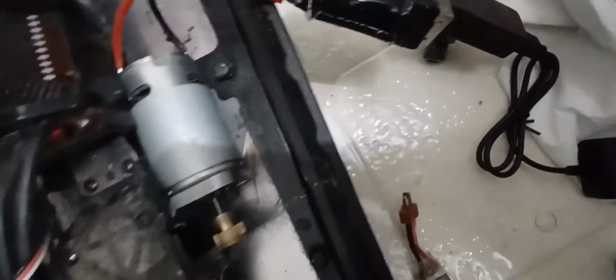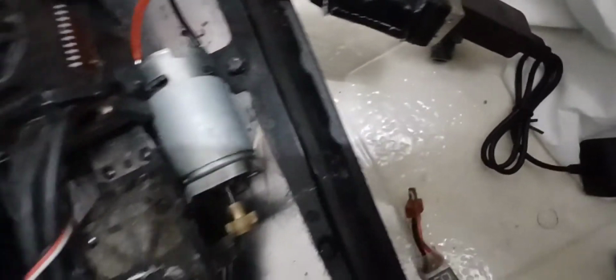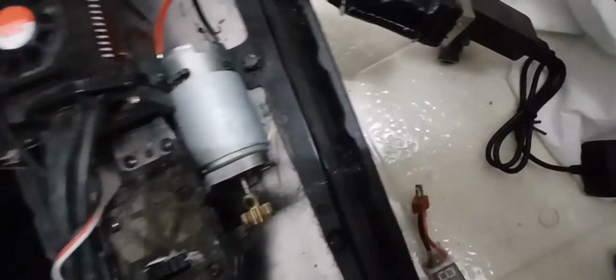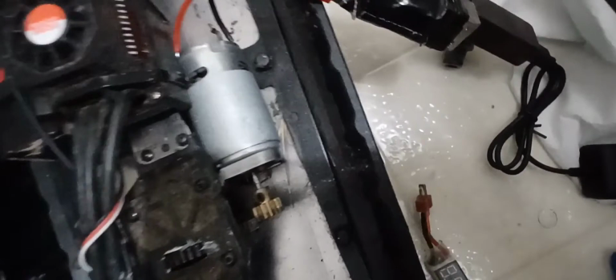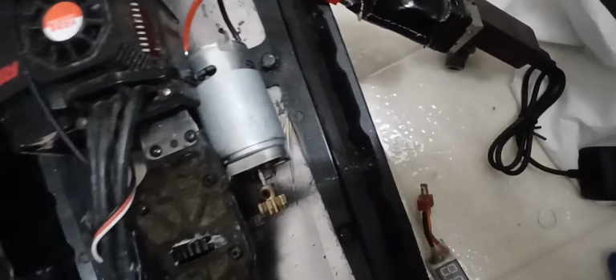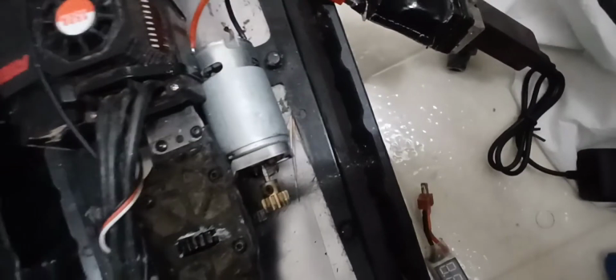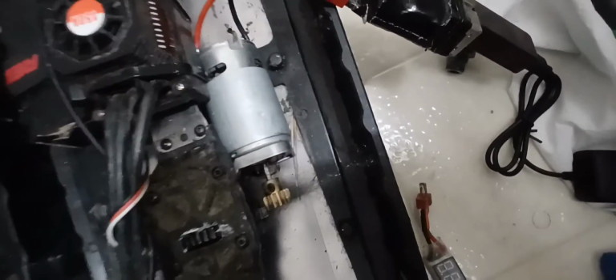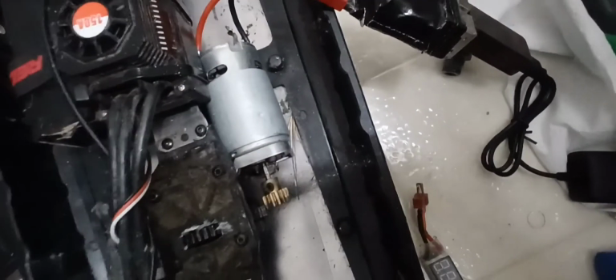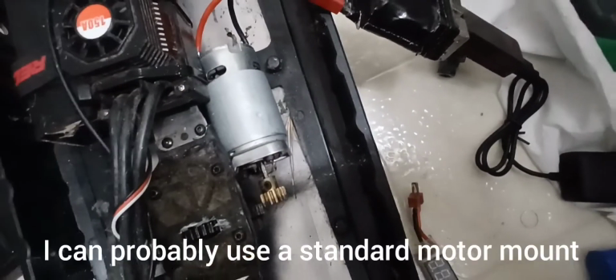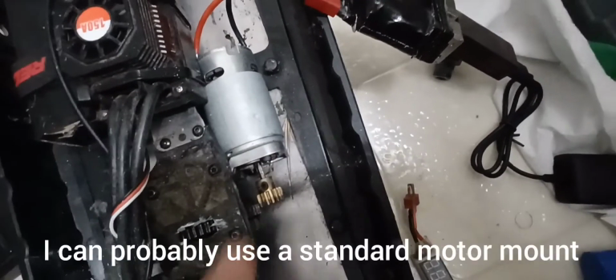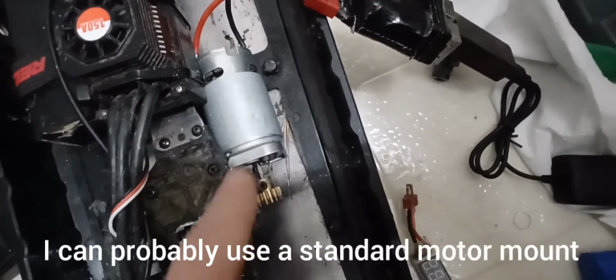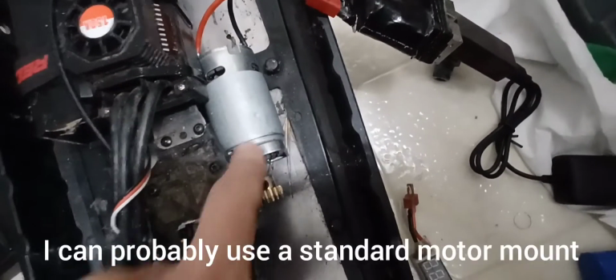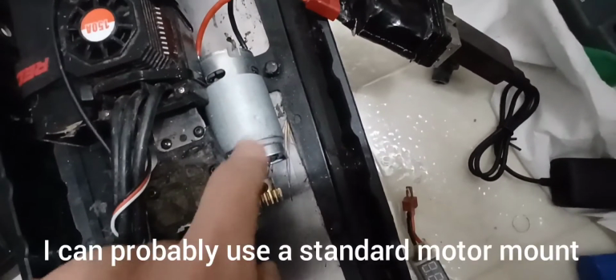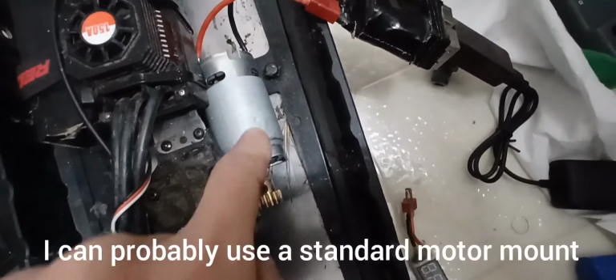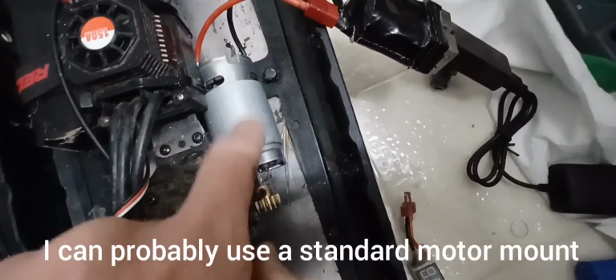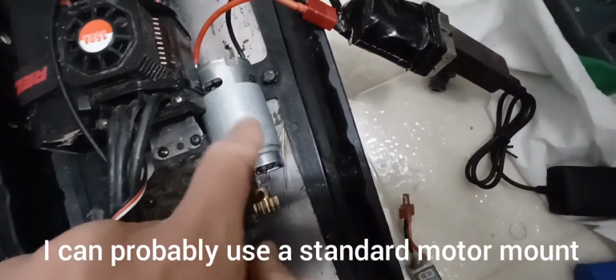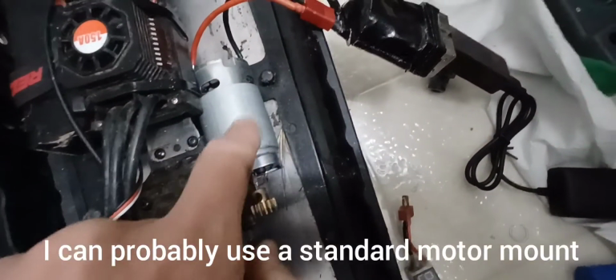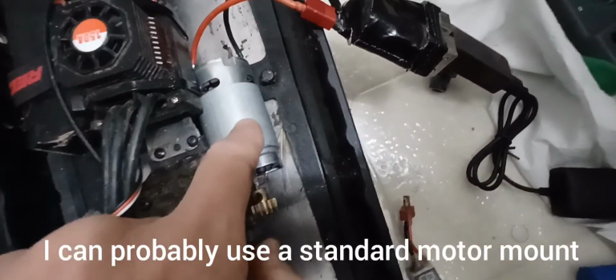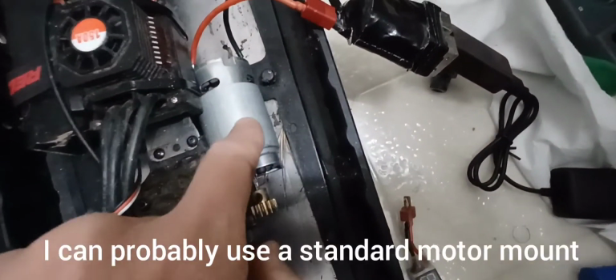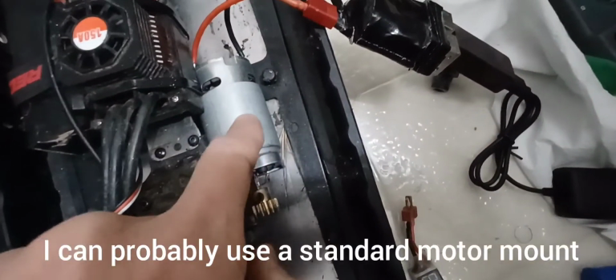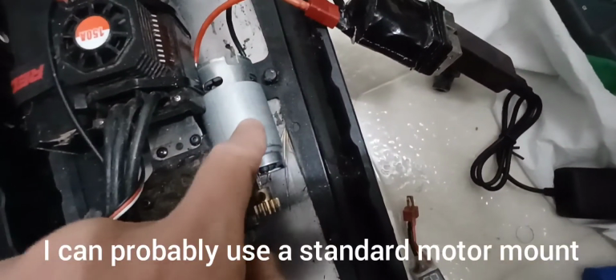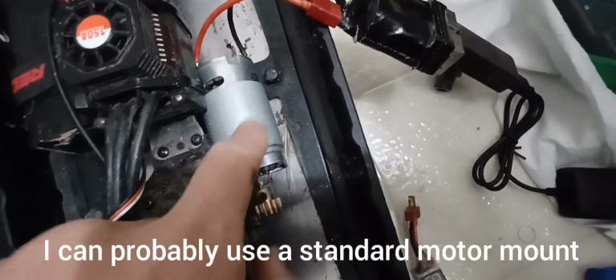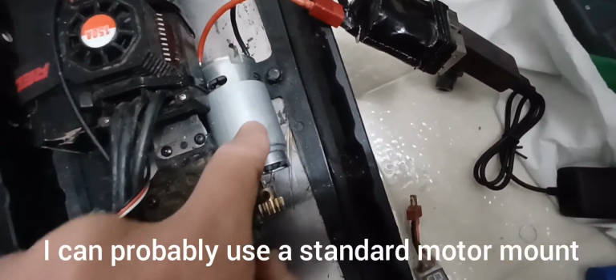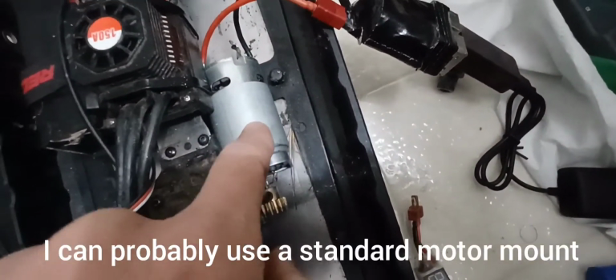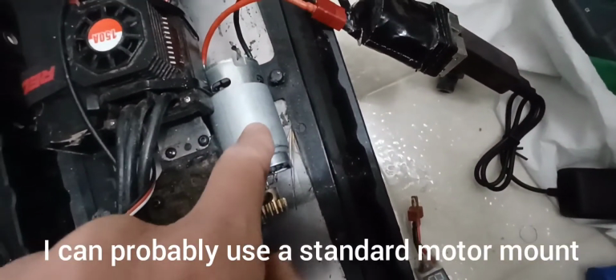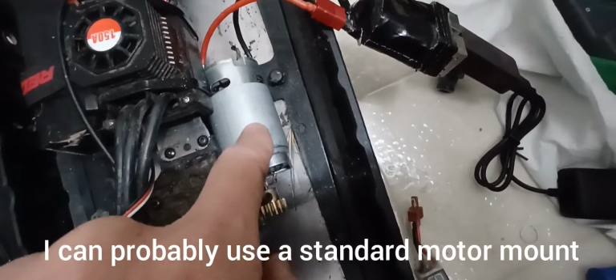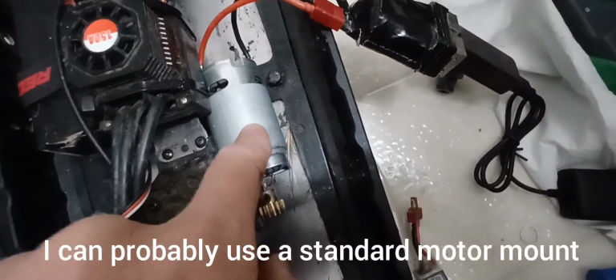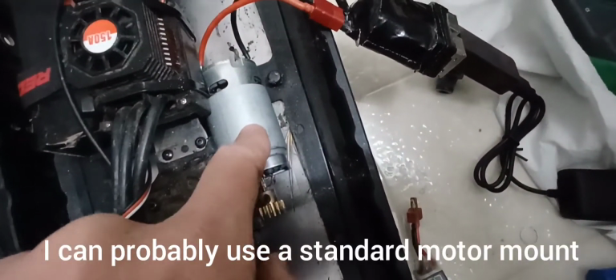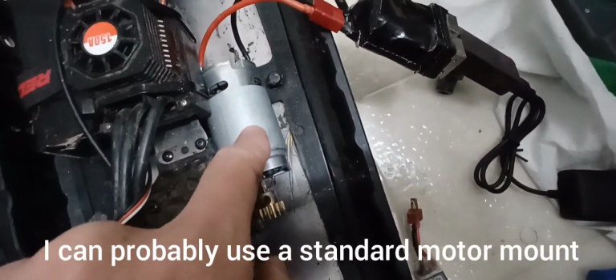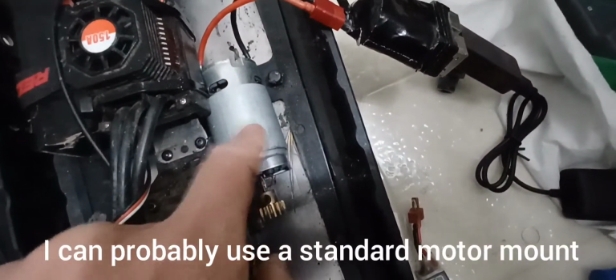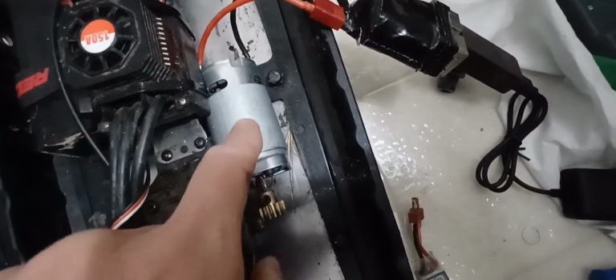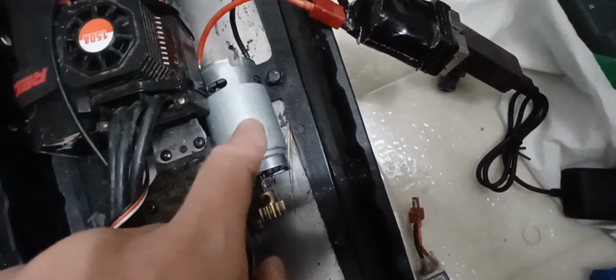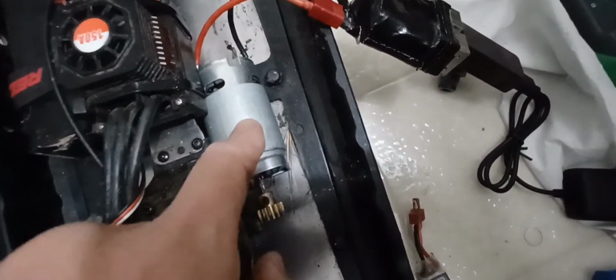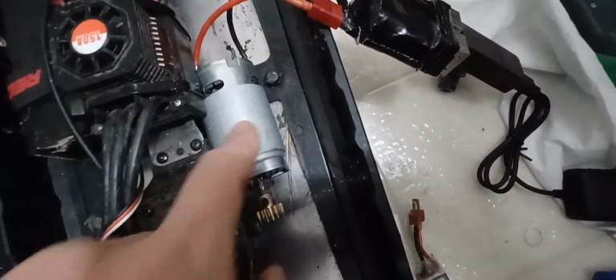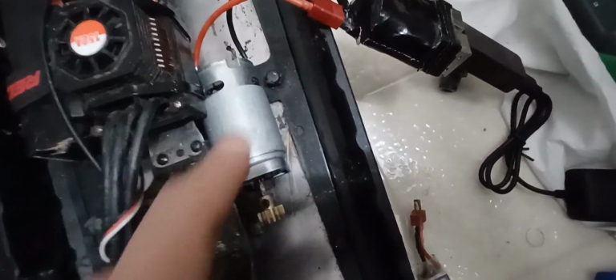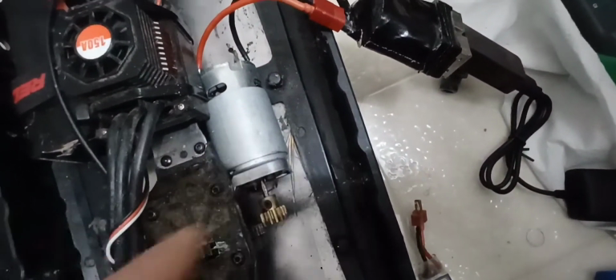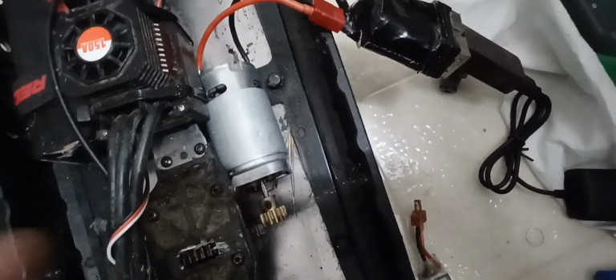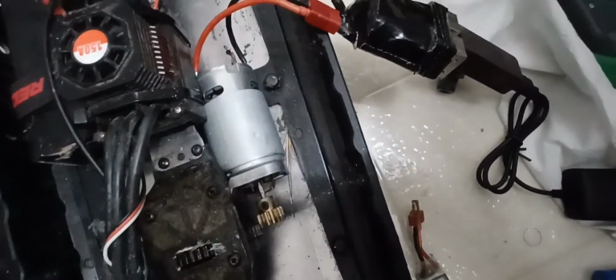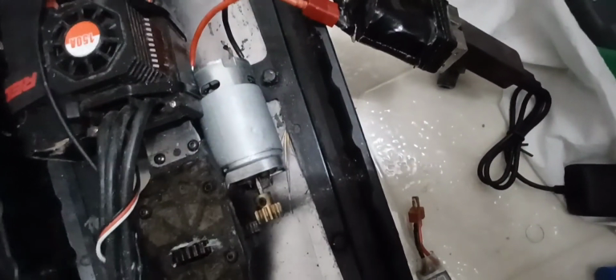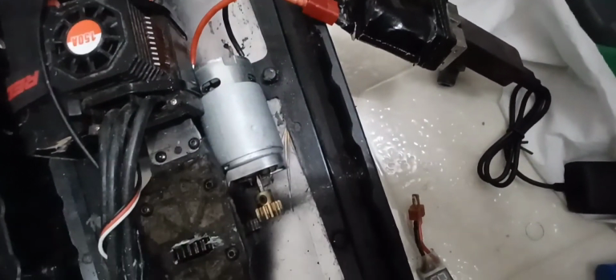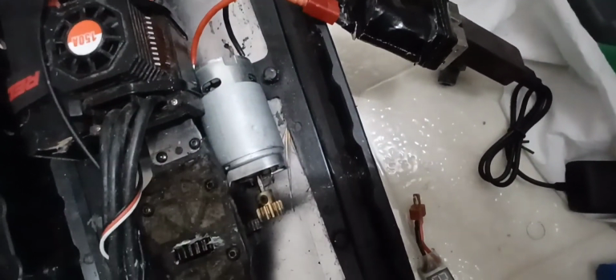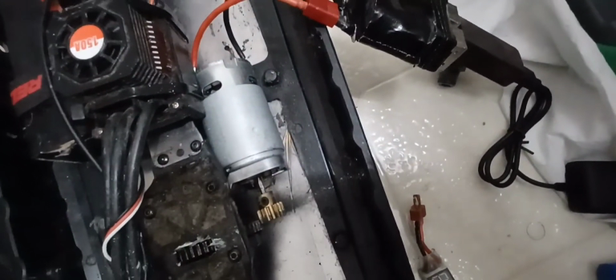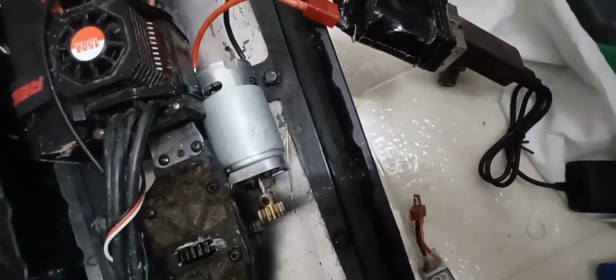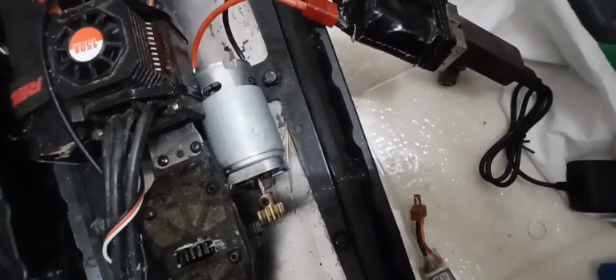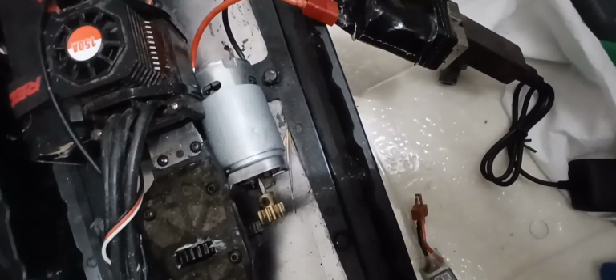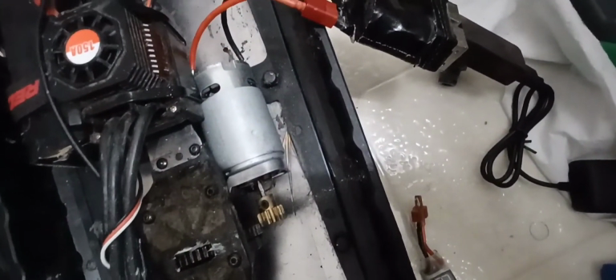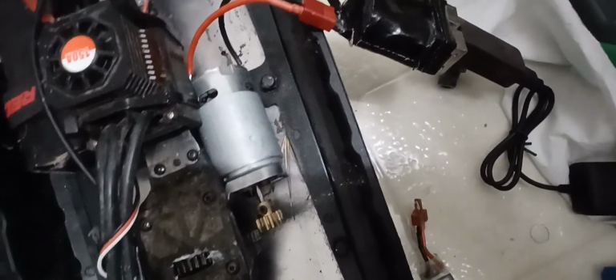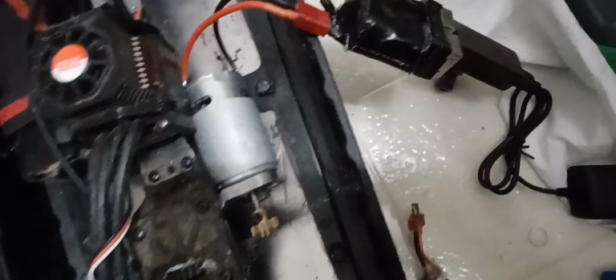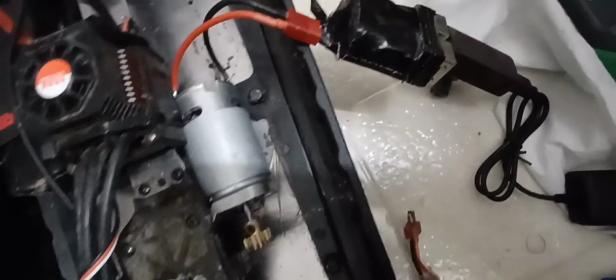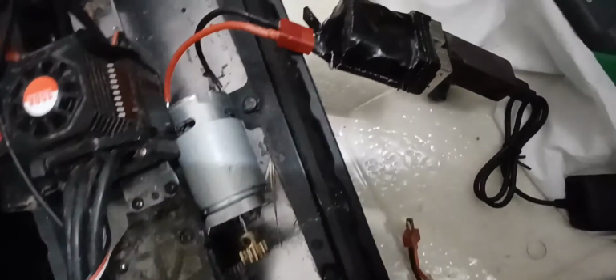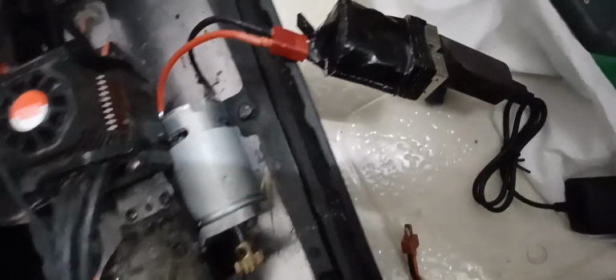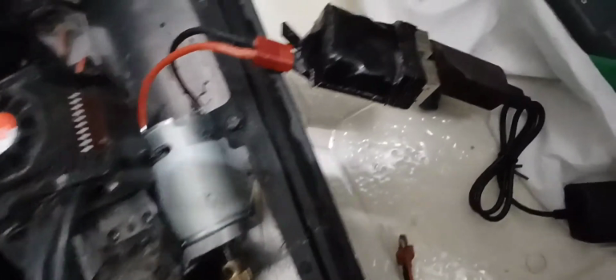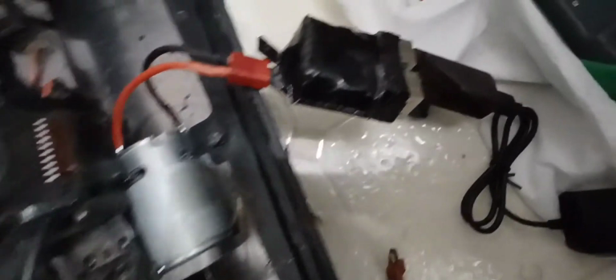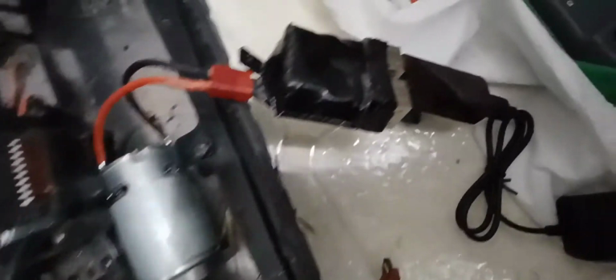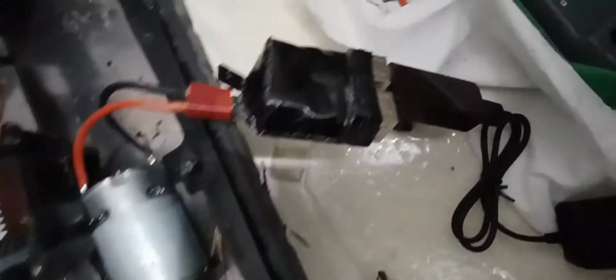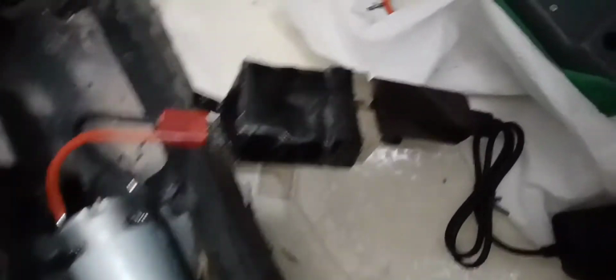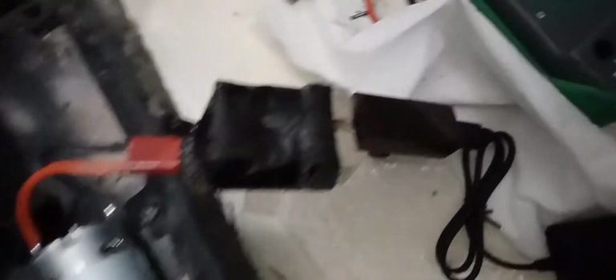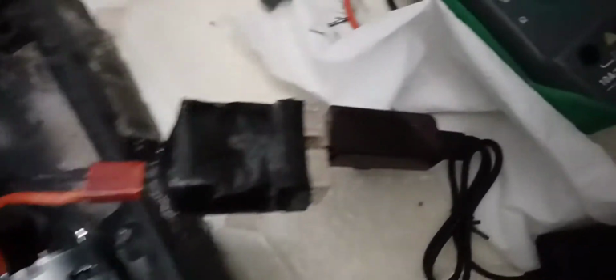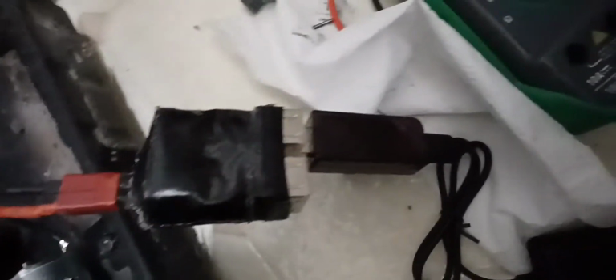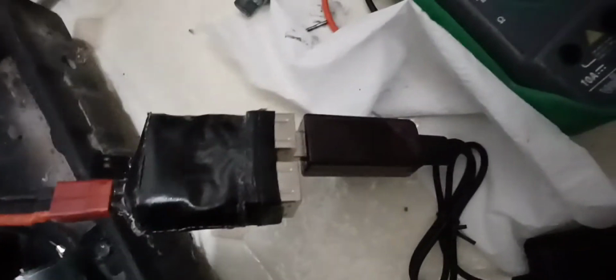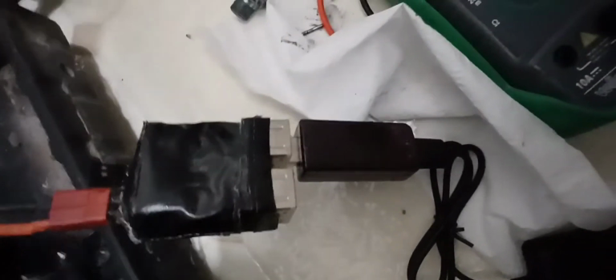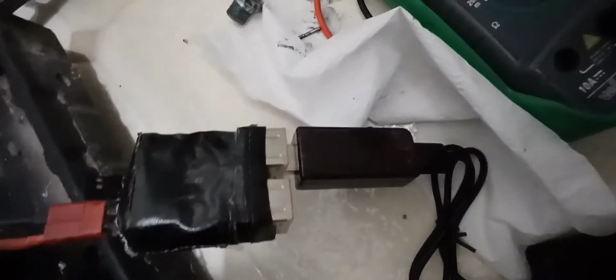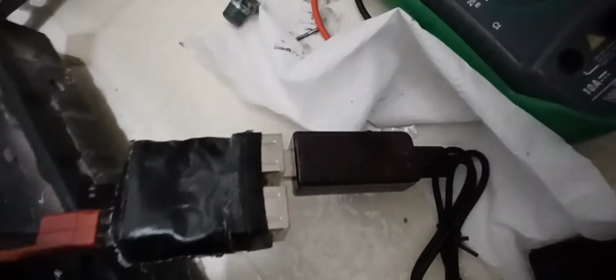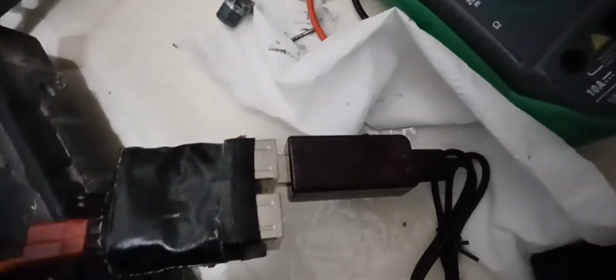I forgot to tell you guys - this 12V 3S motor is defective, so I'm going to get a new one. Let's try it again.